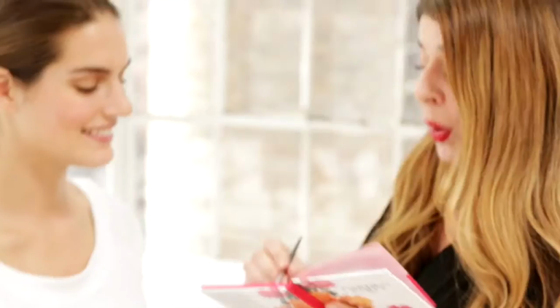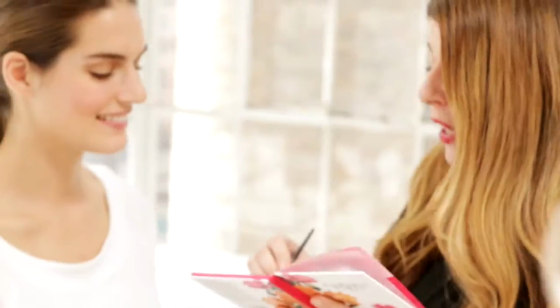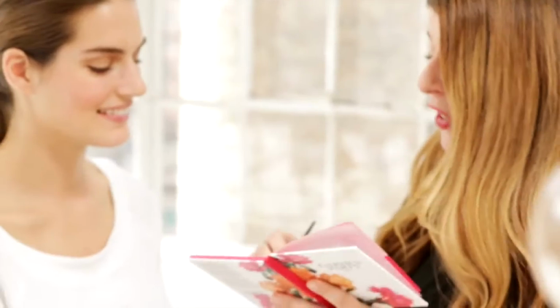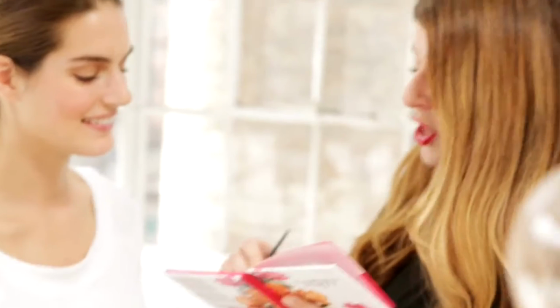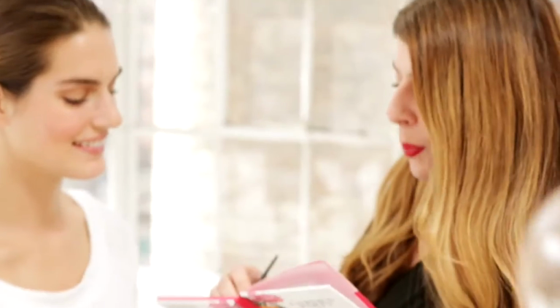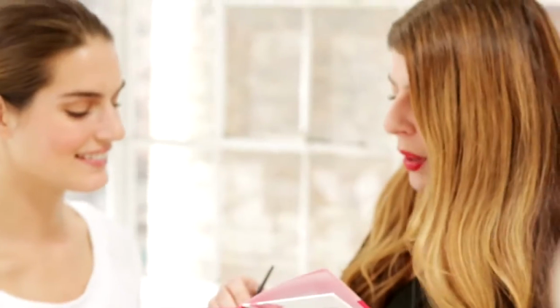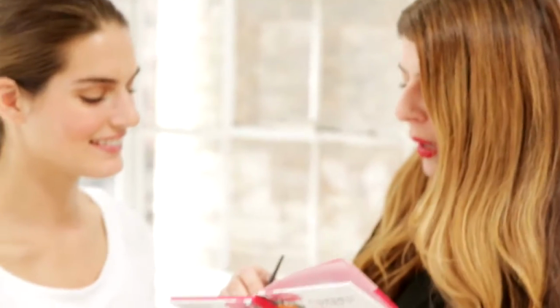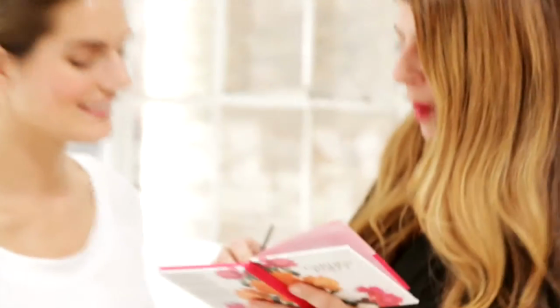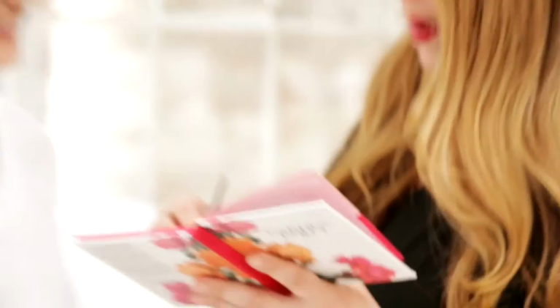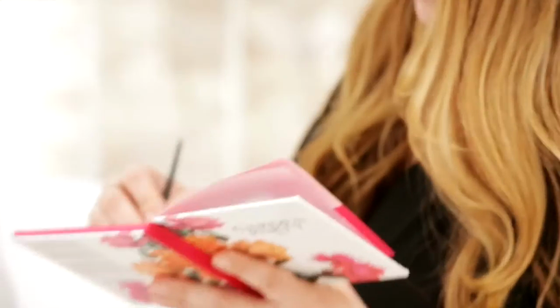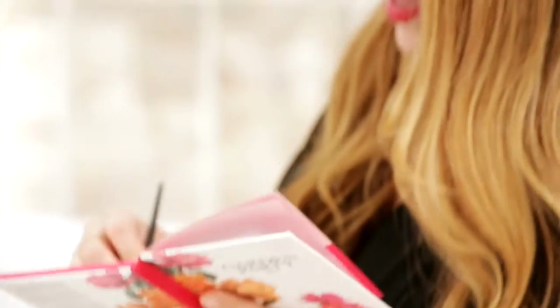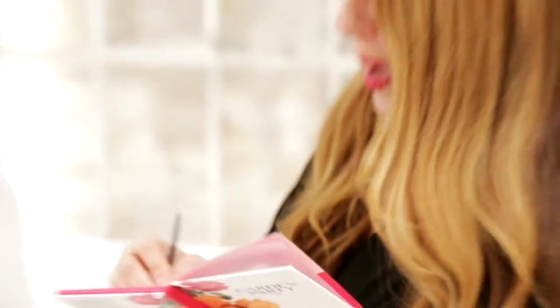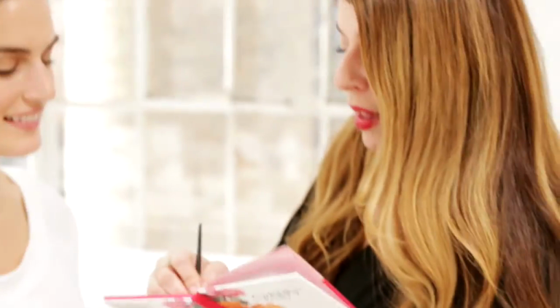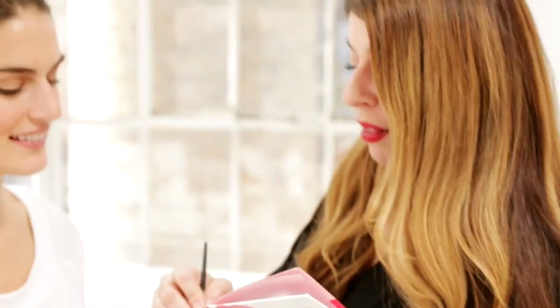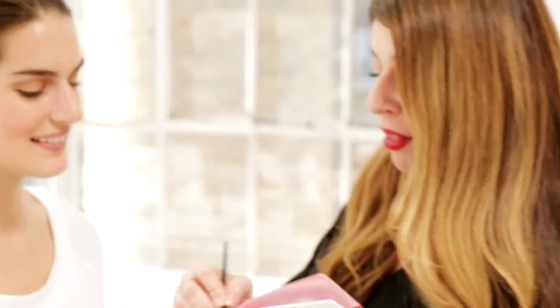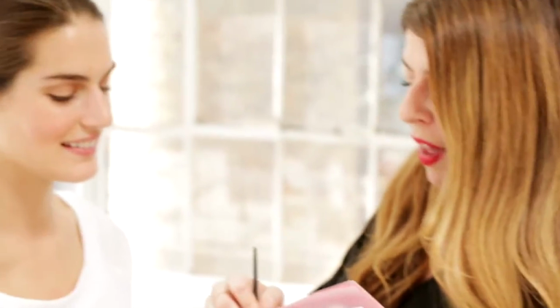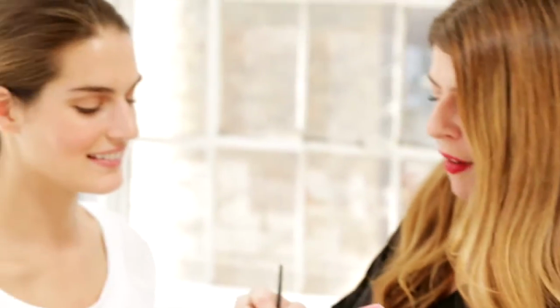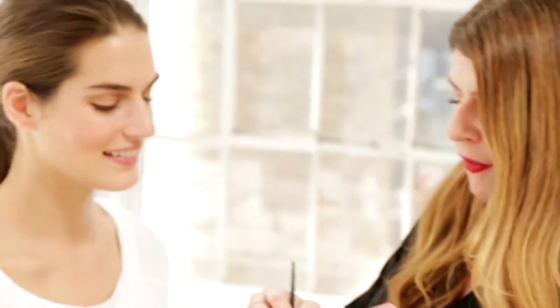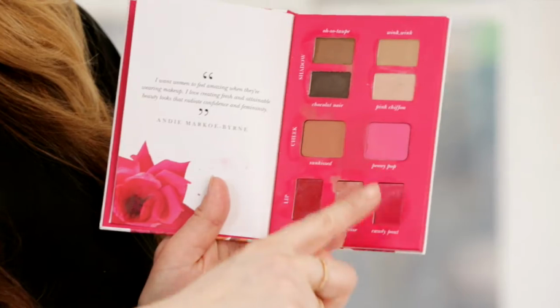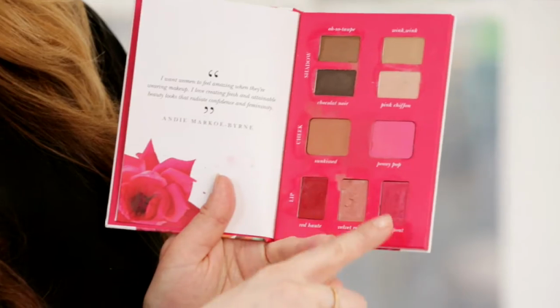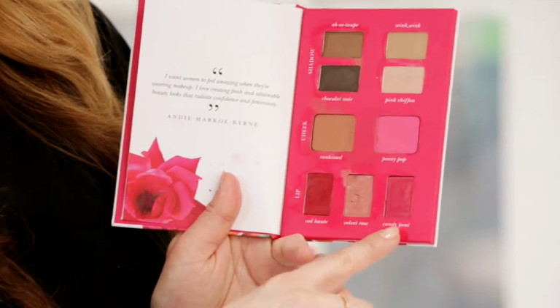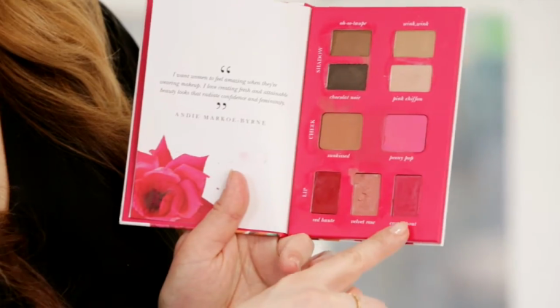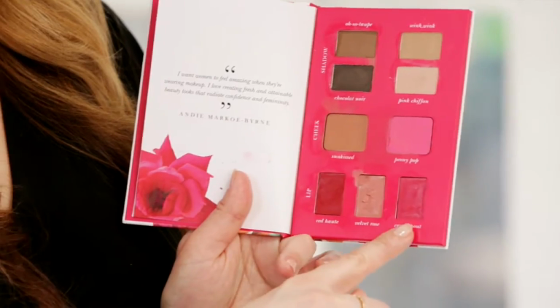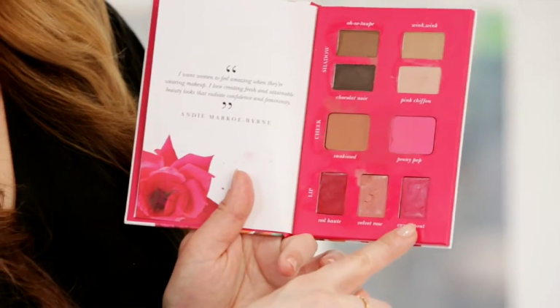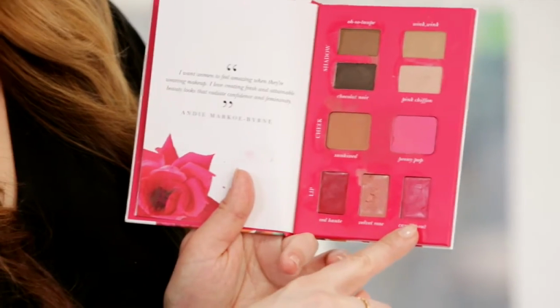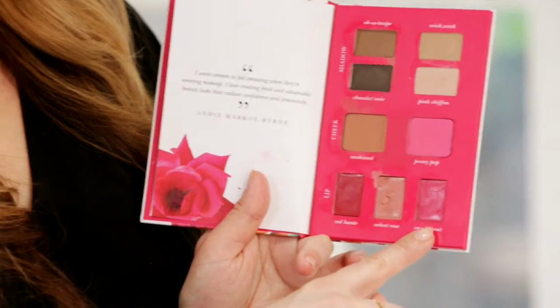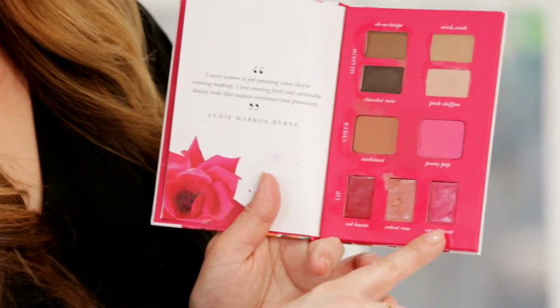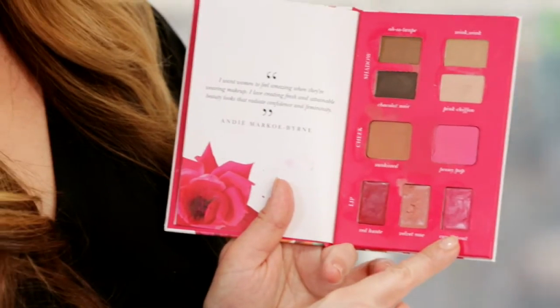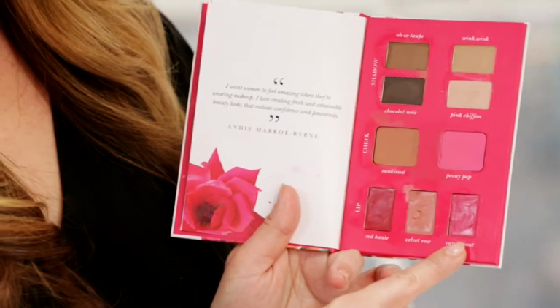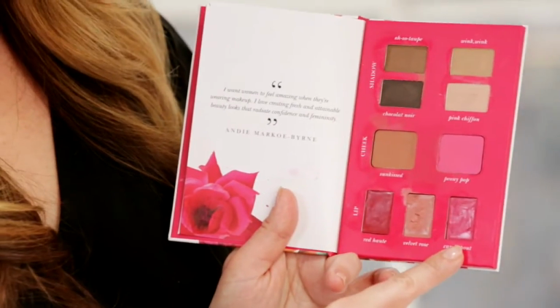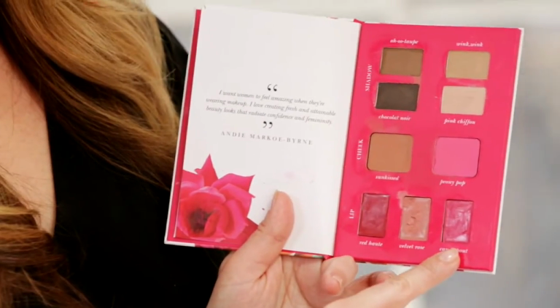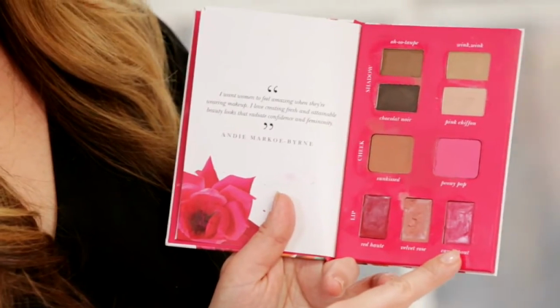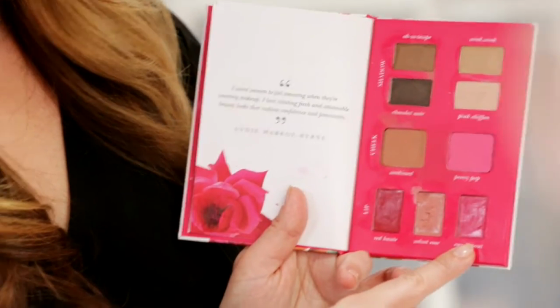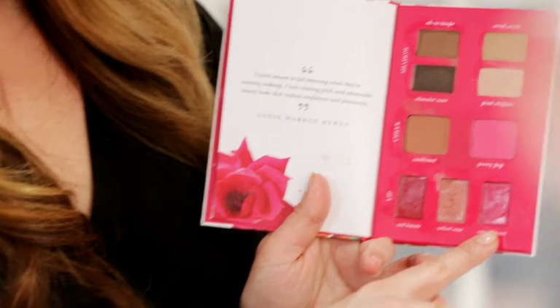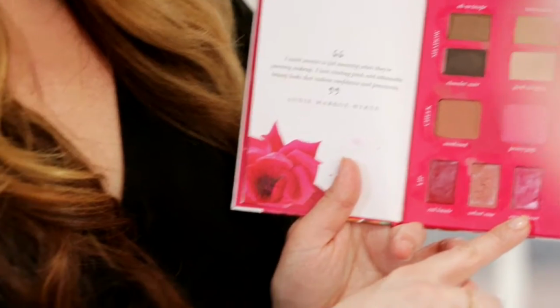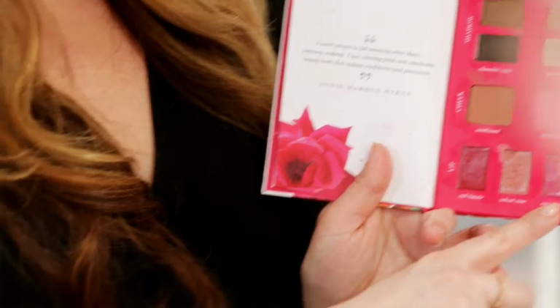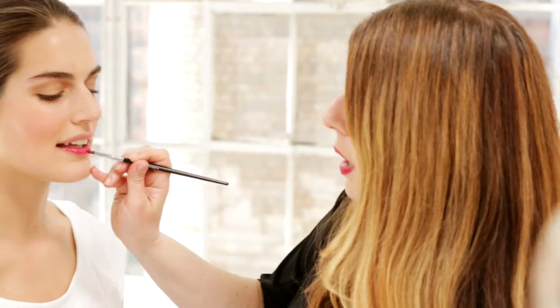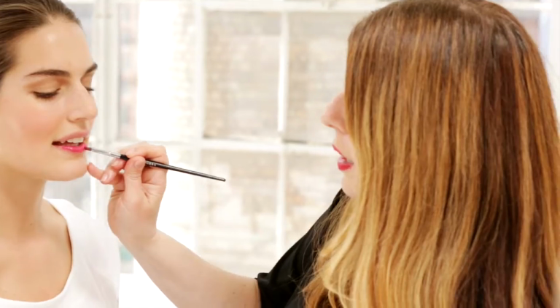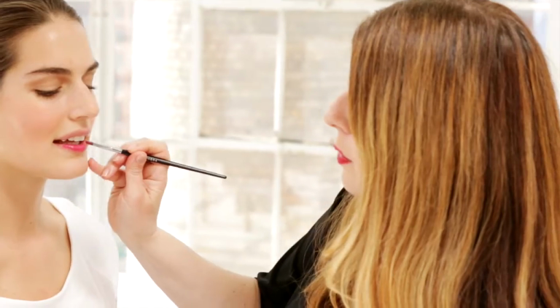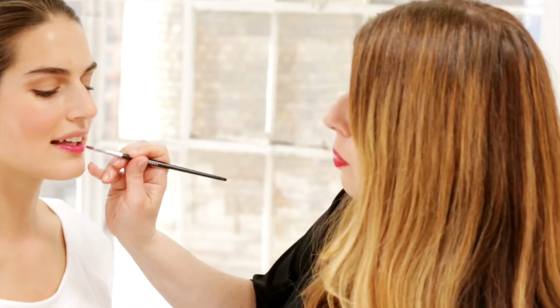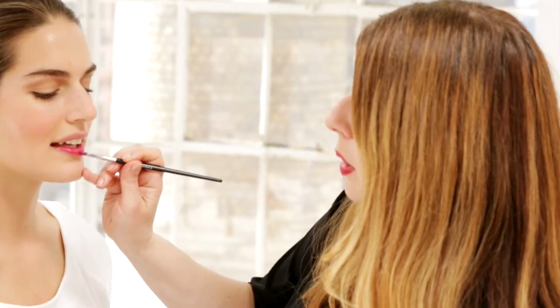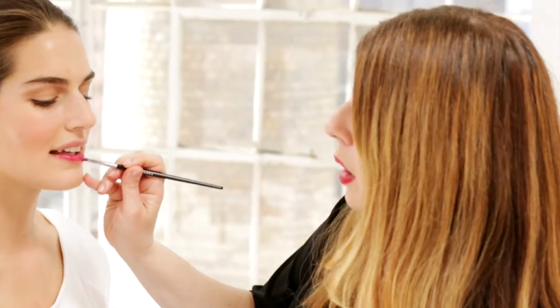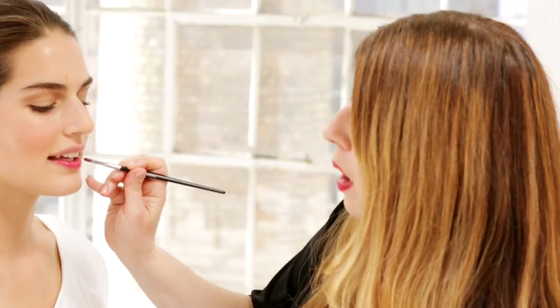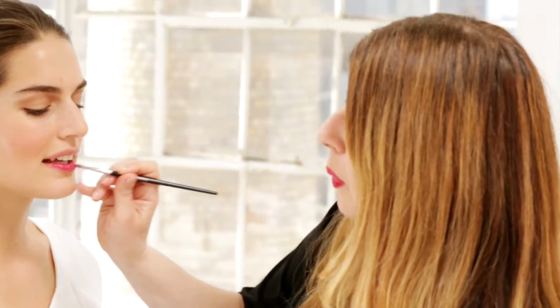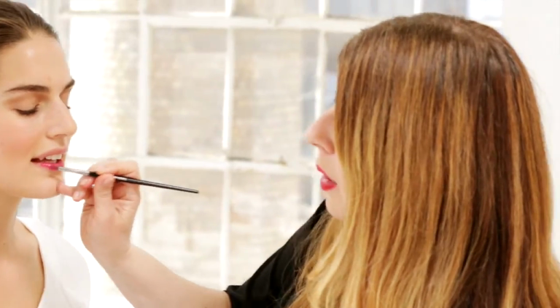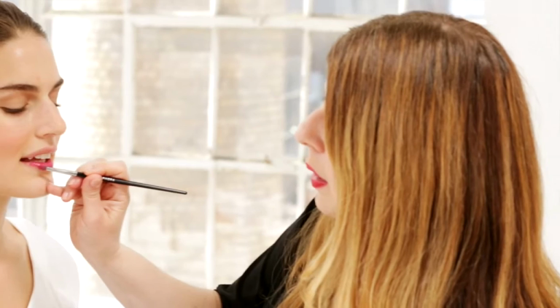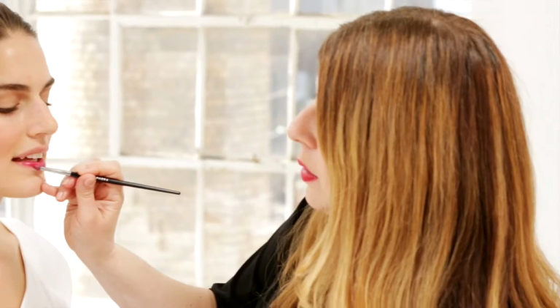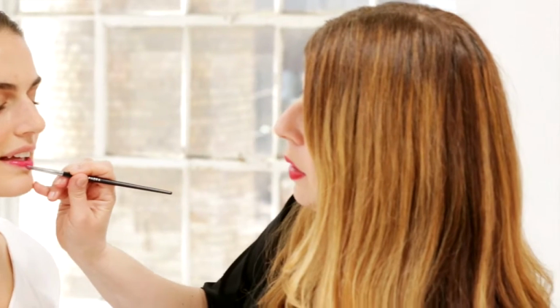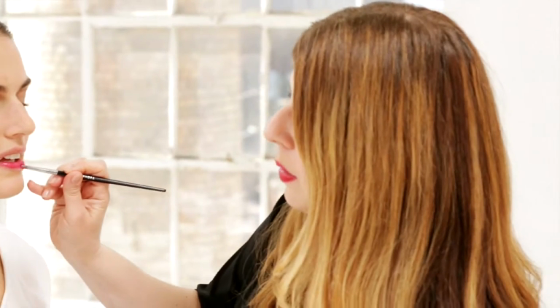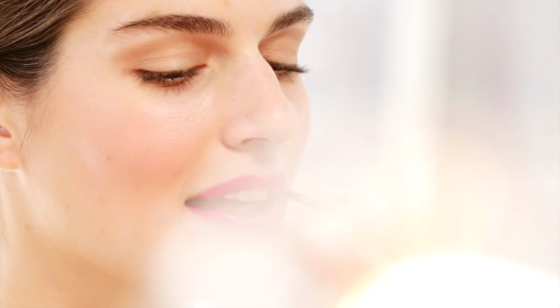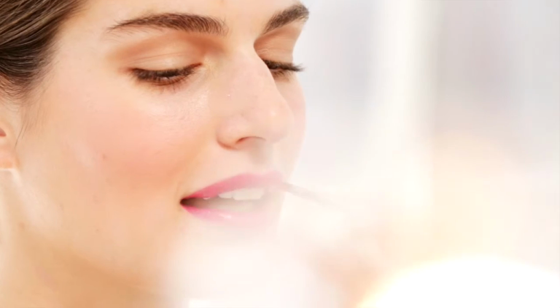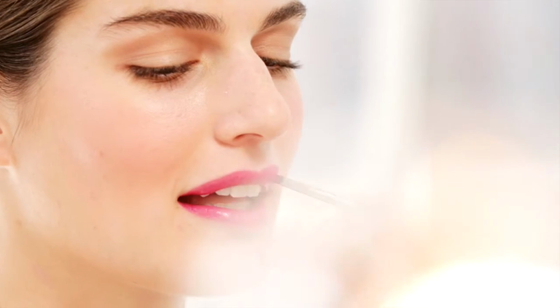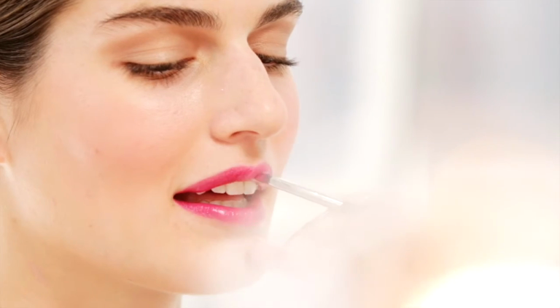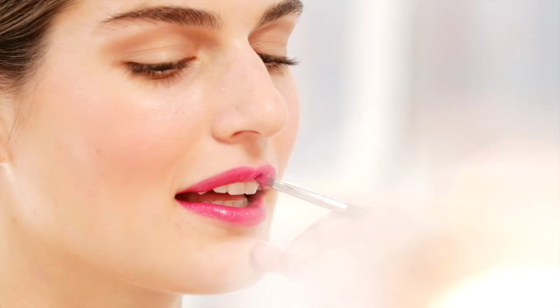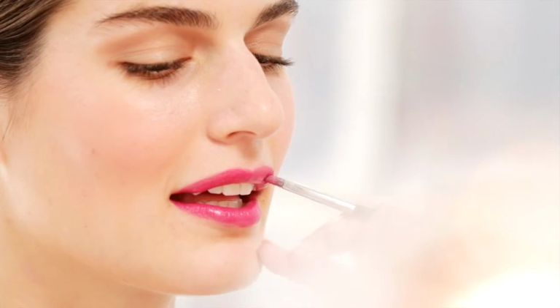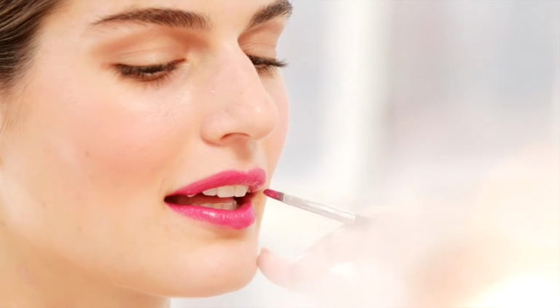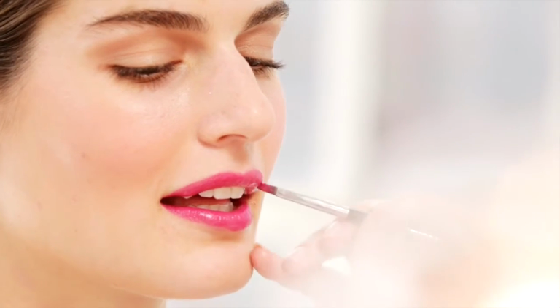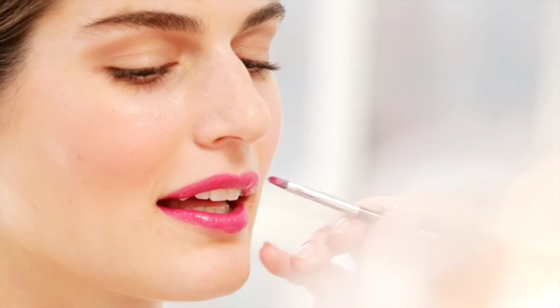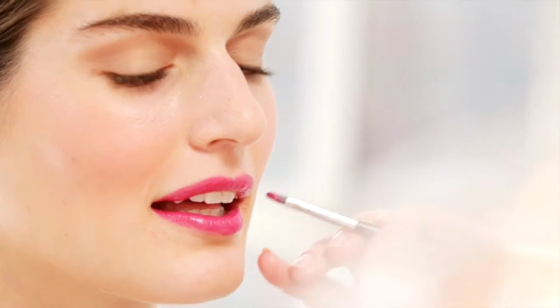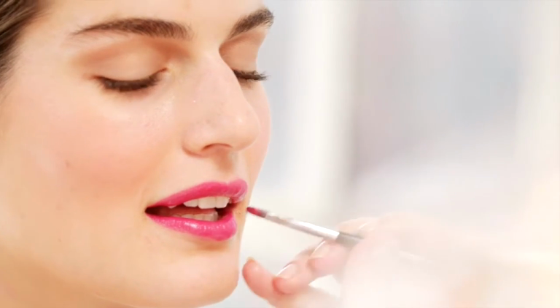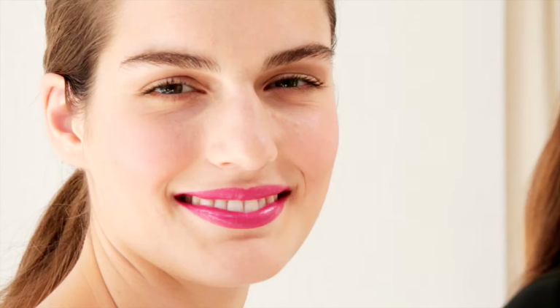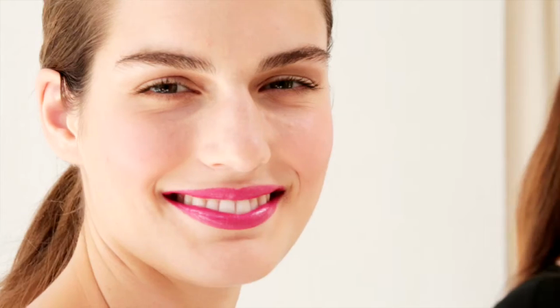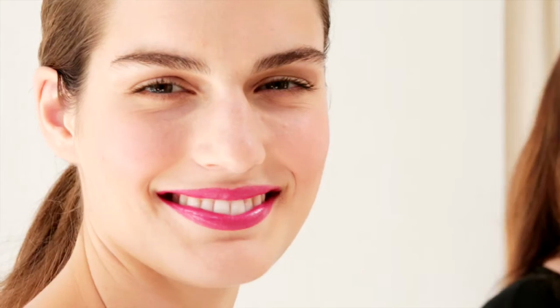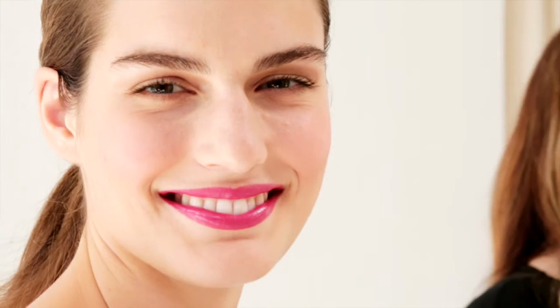We're going to finish up with a lip. I love, love, love this Candy Pop for spring and it's really long wearing too. So pretty.